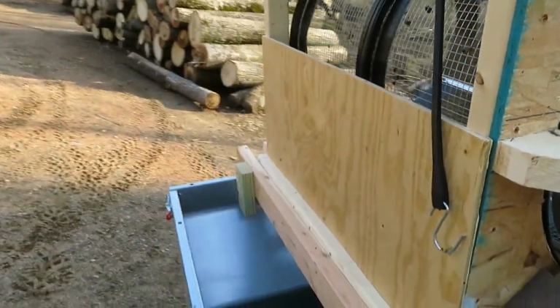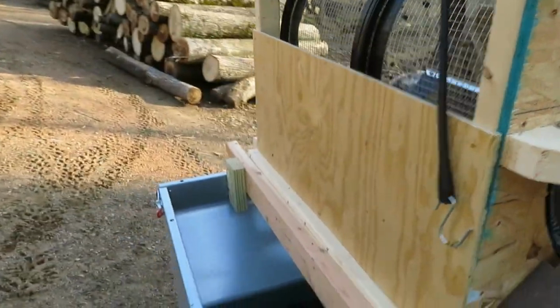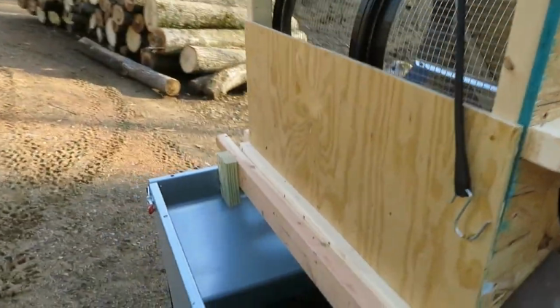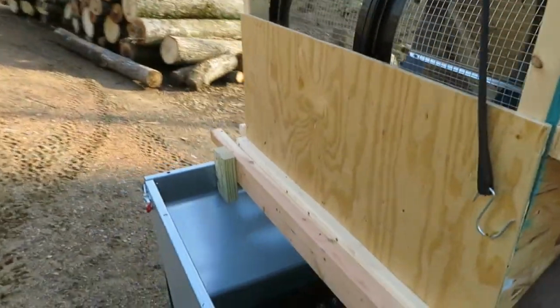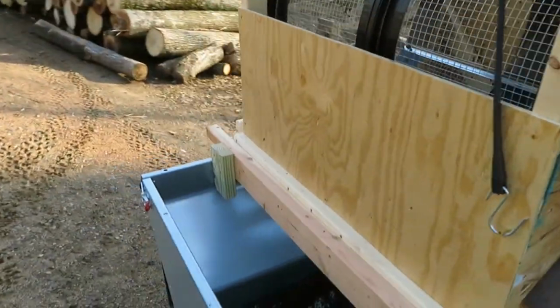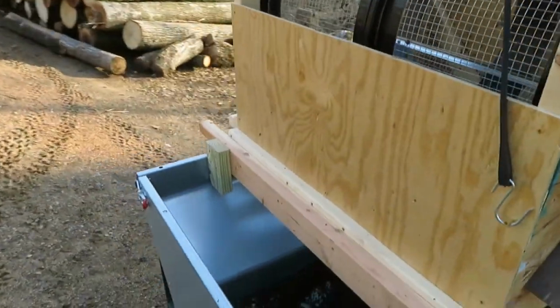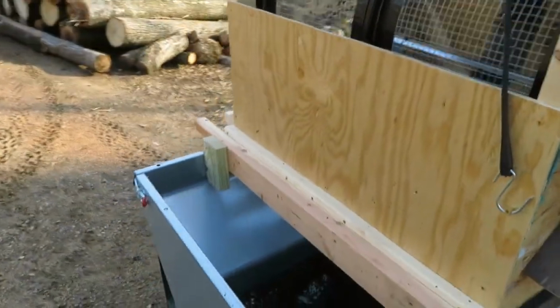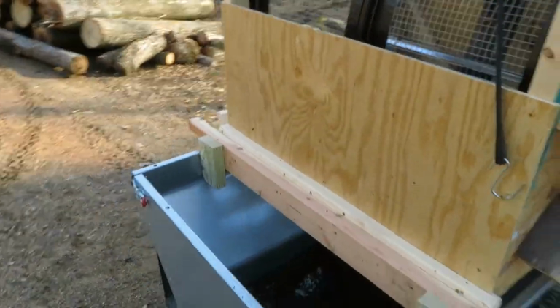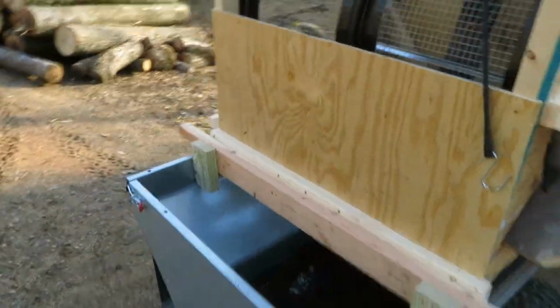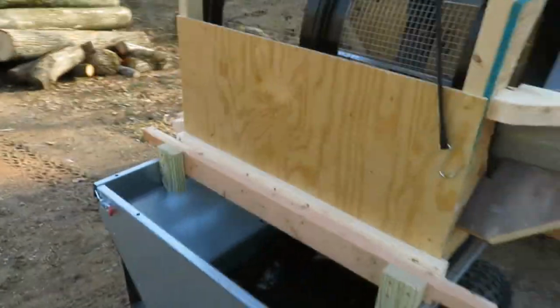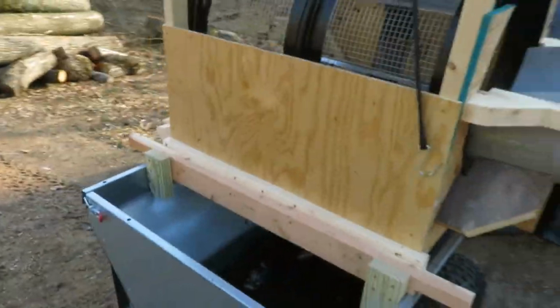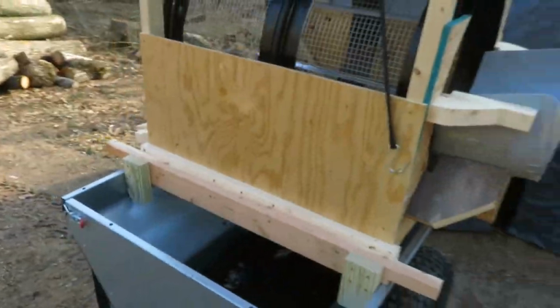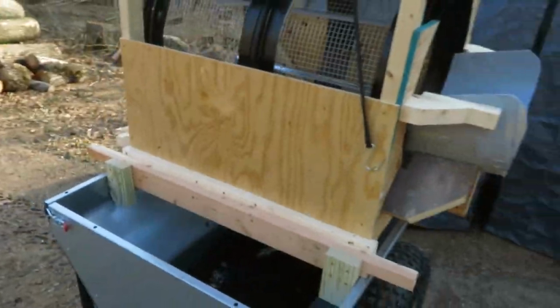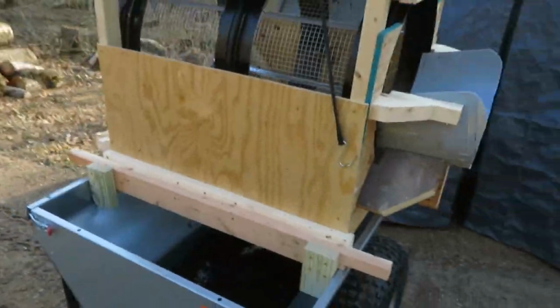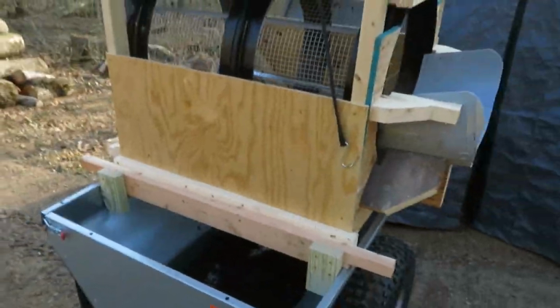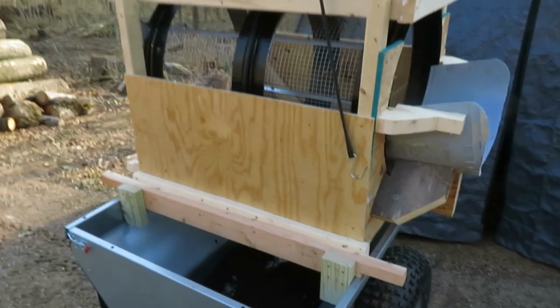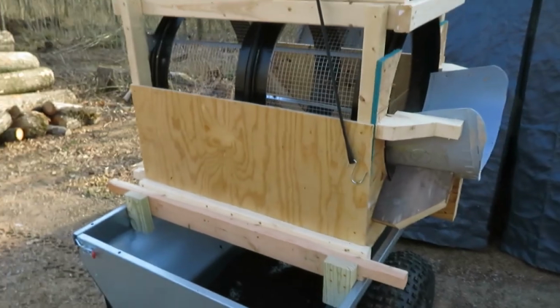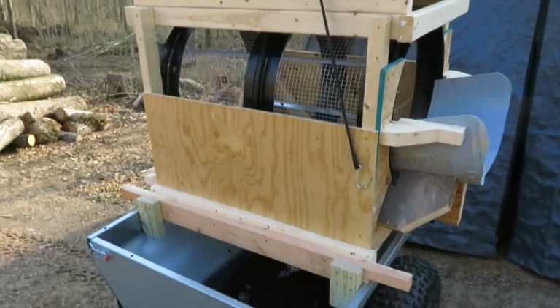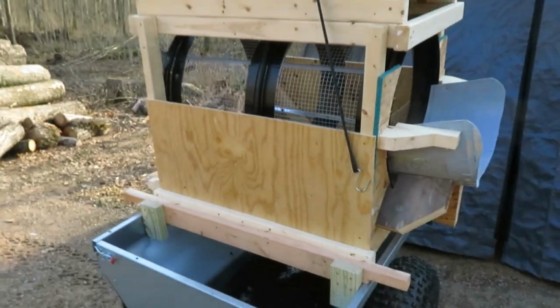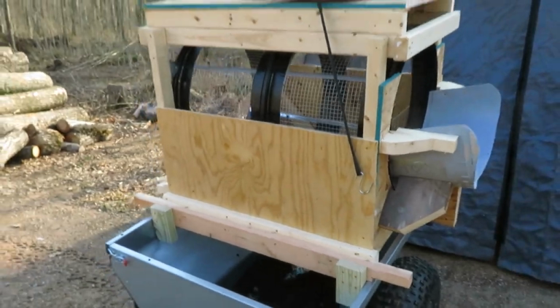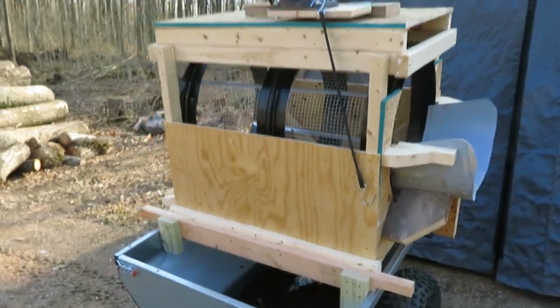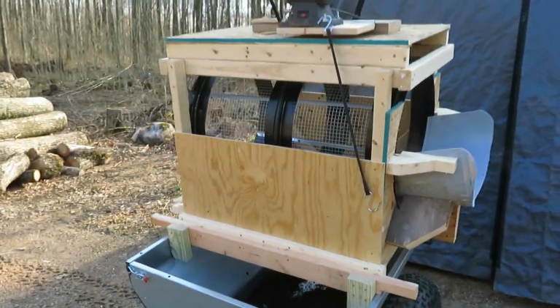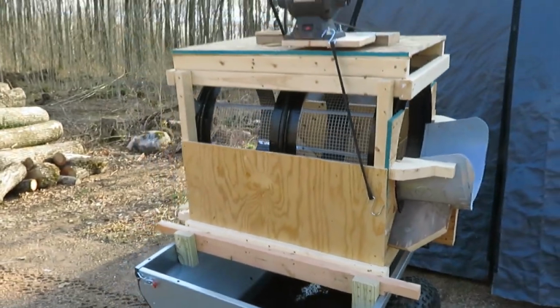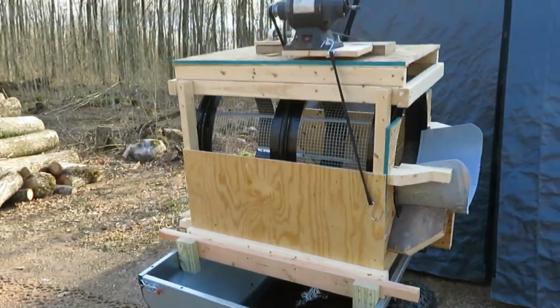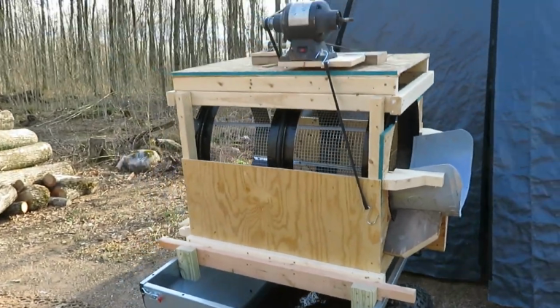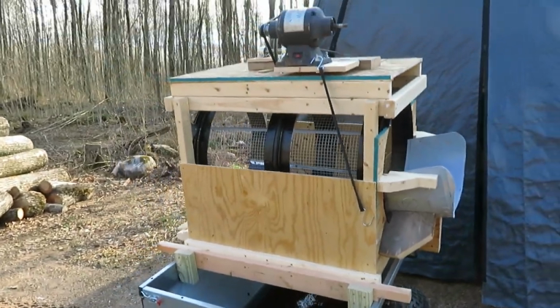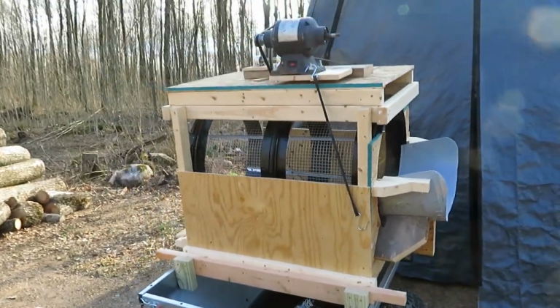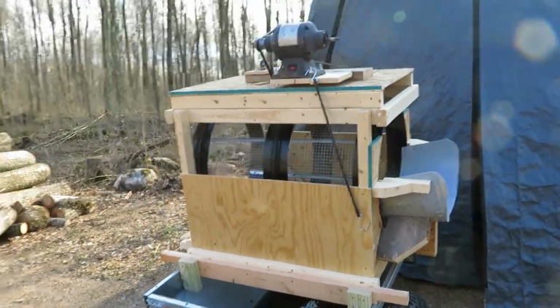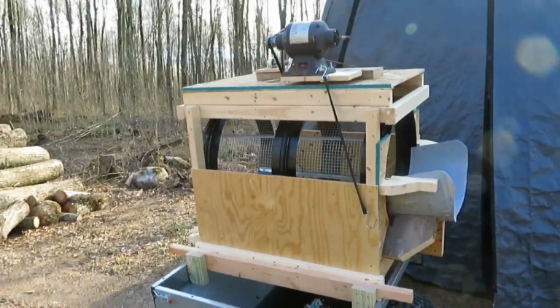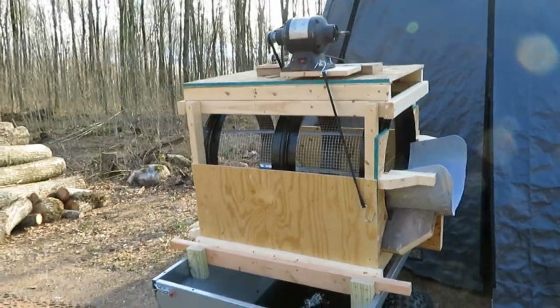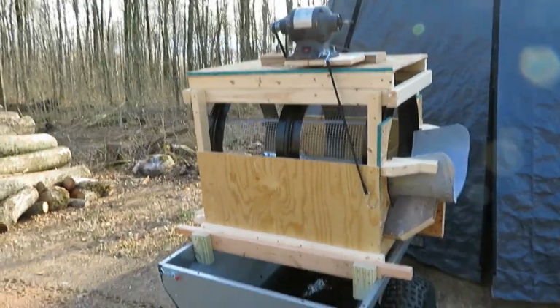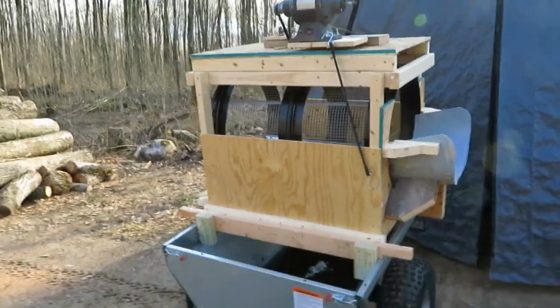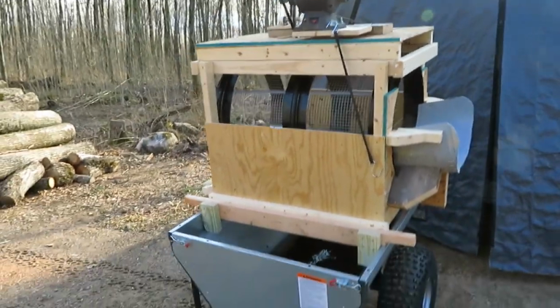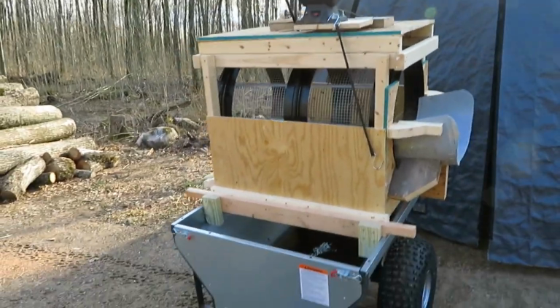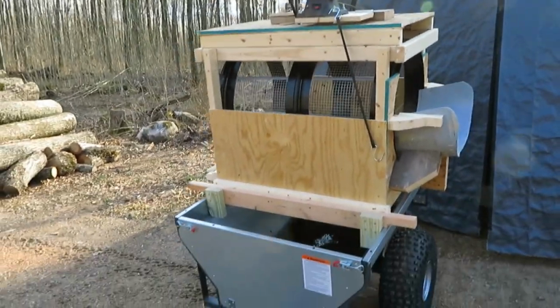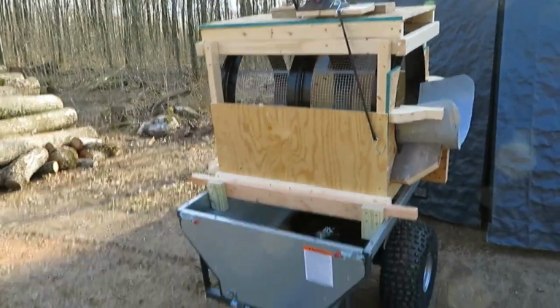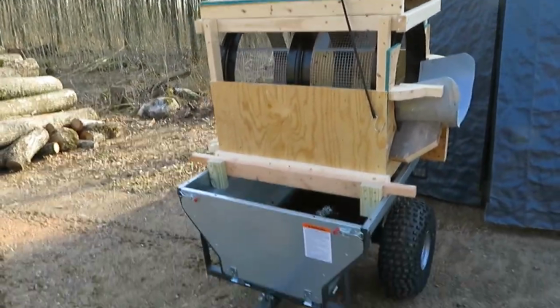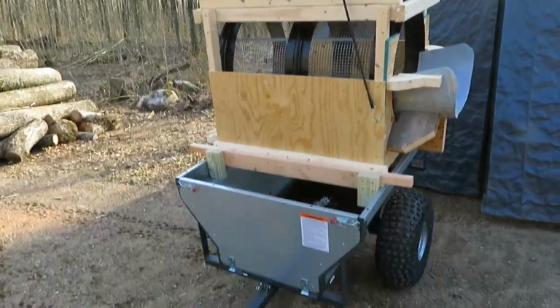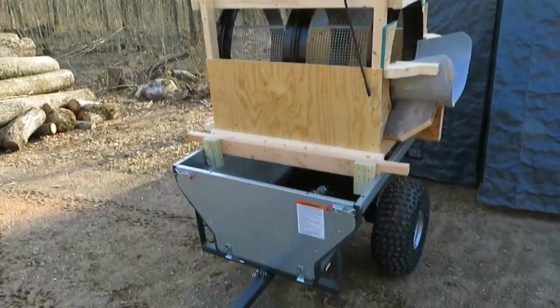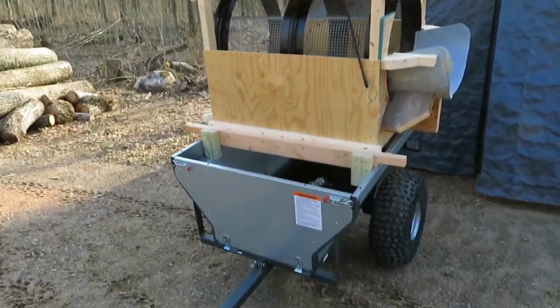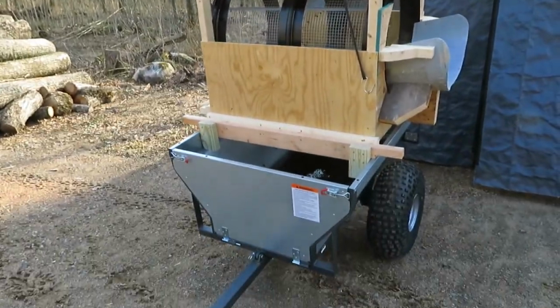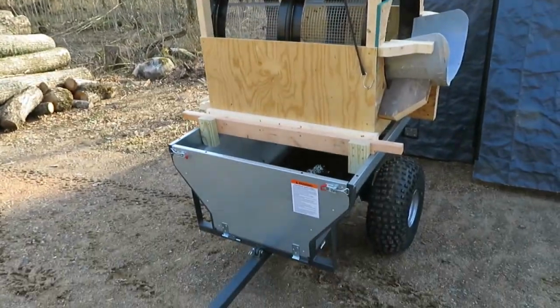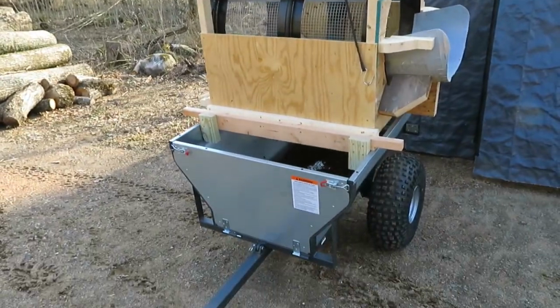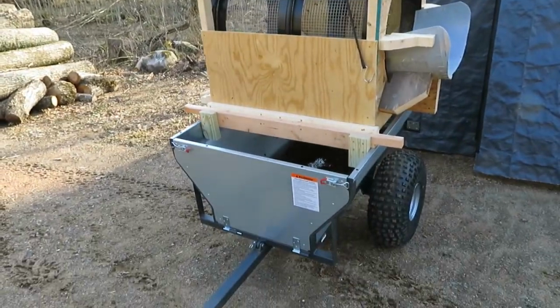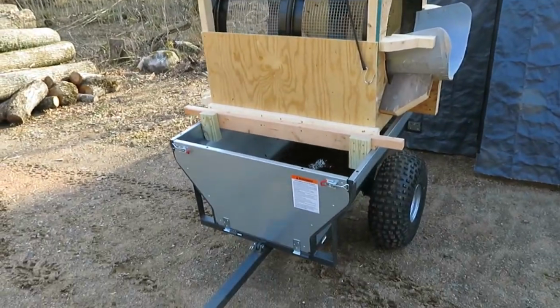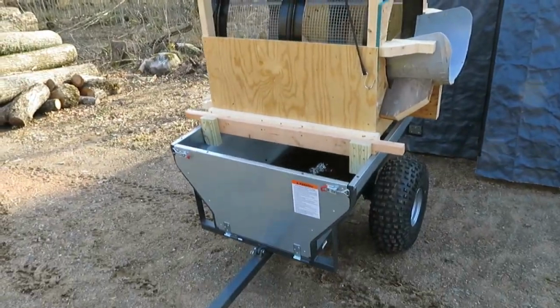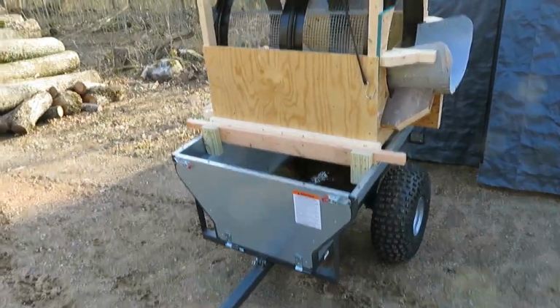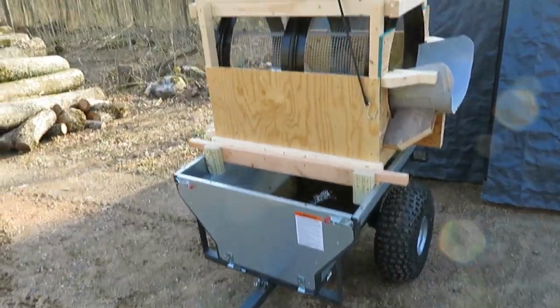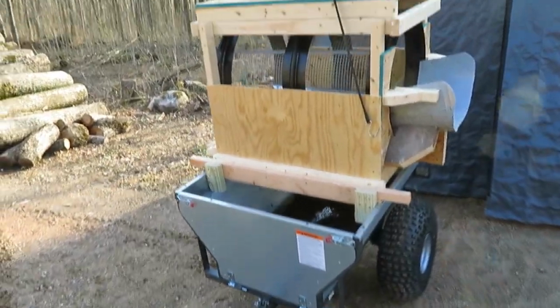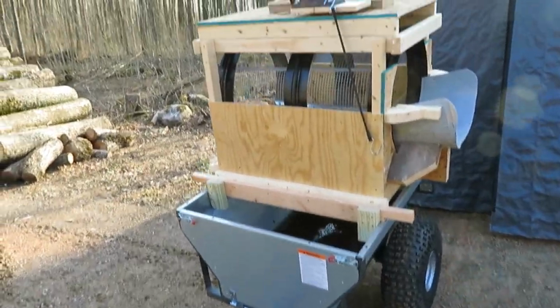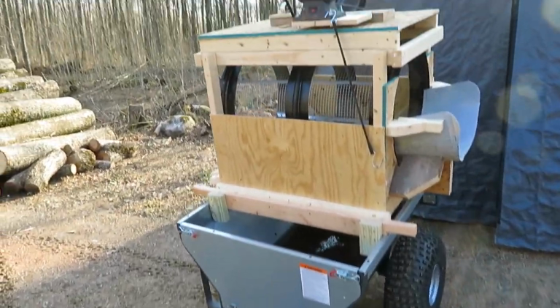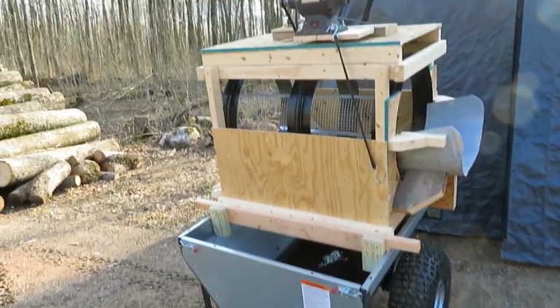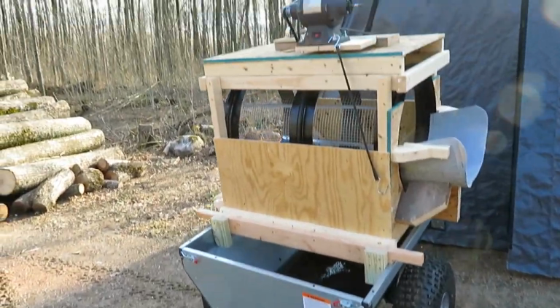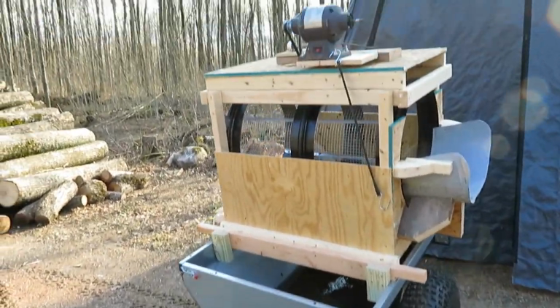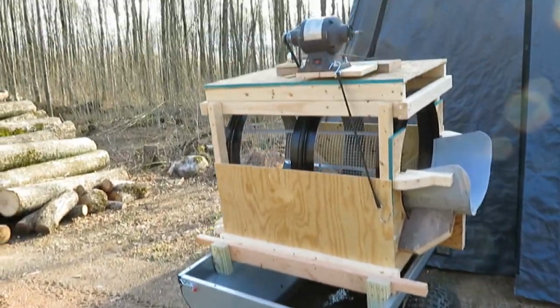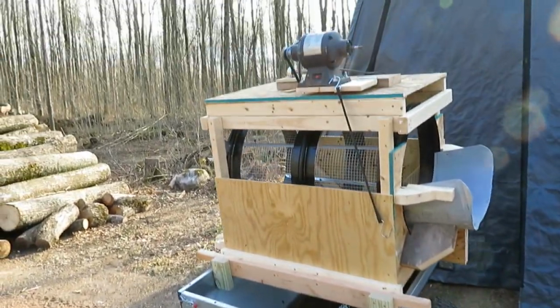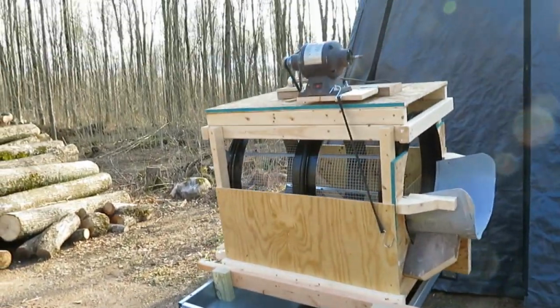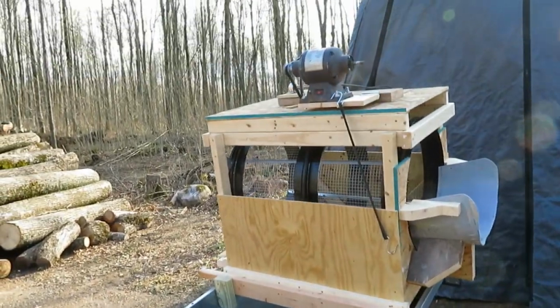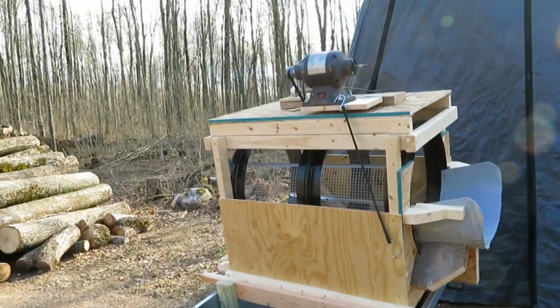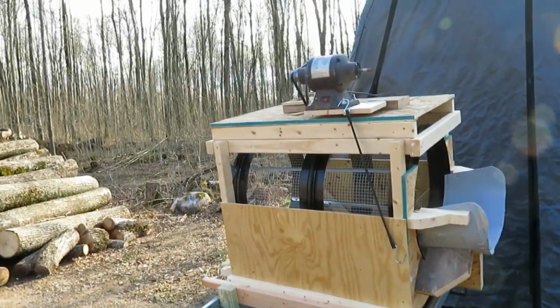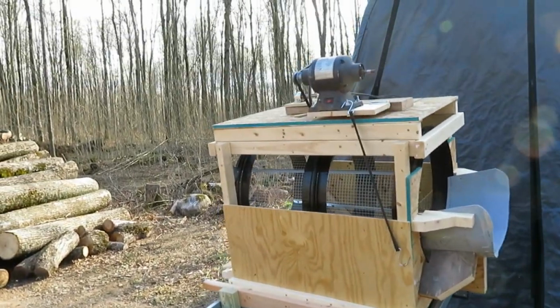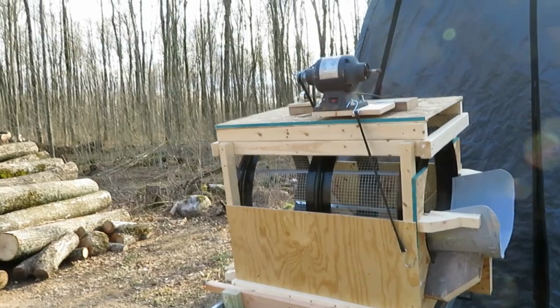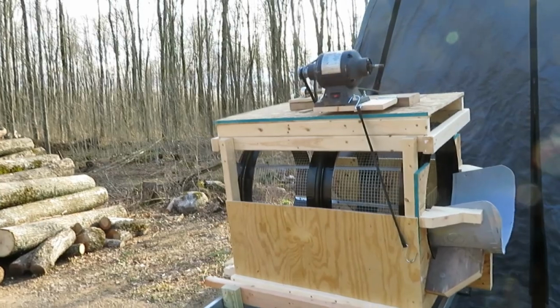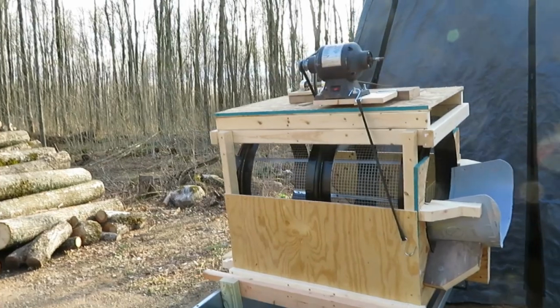It balances nice. It sits on this trailer so I can move it around and make noise wherever I need to on the property.